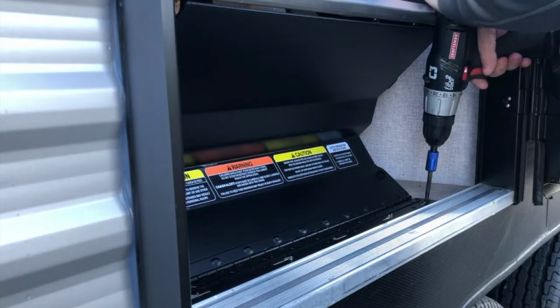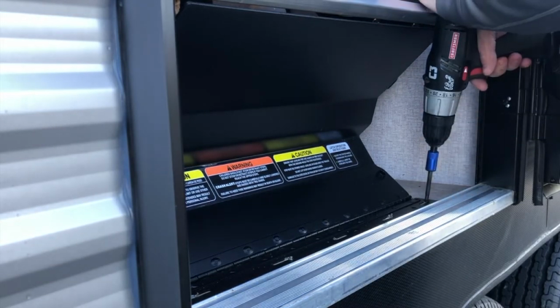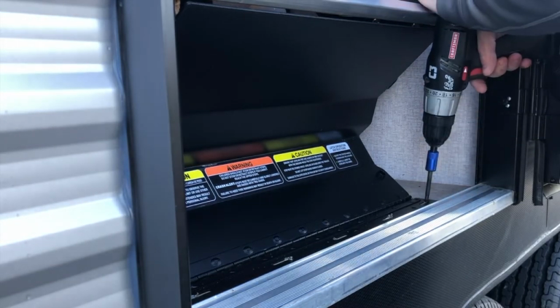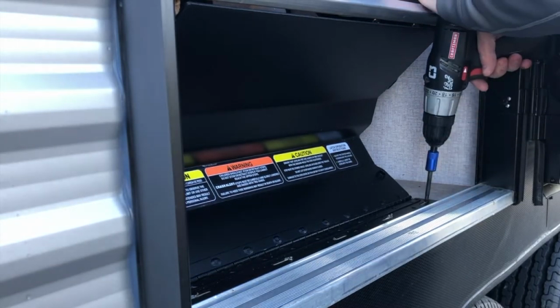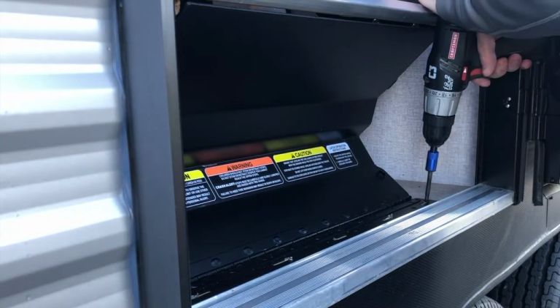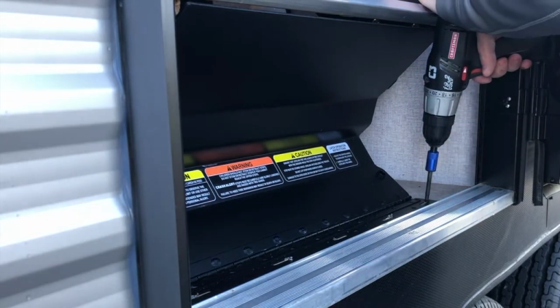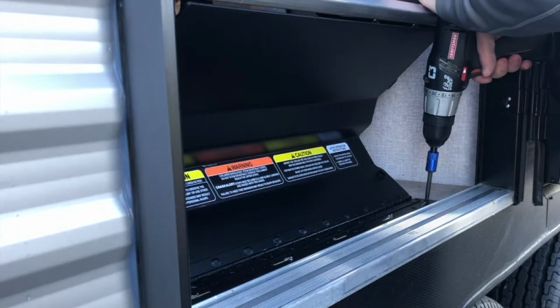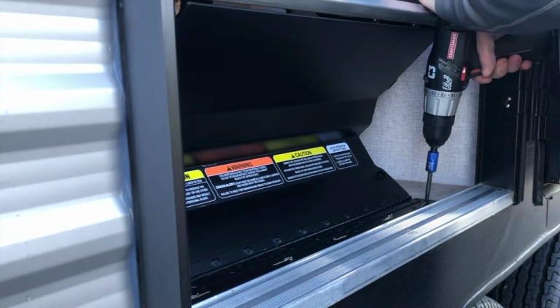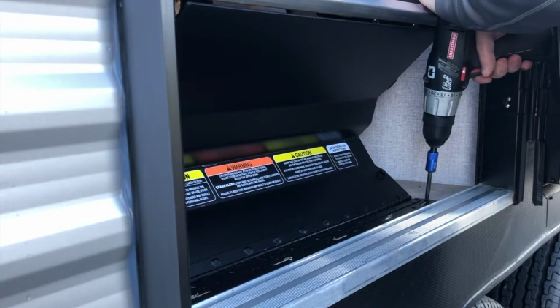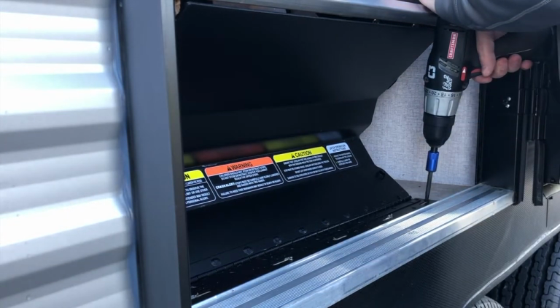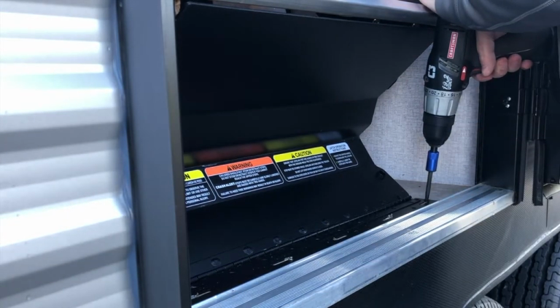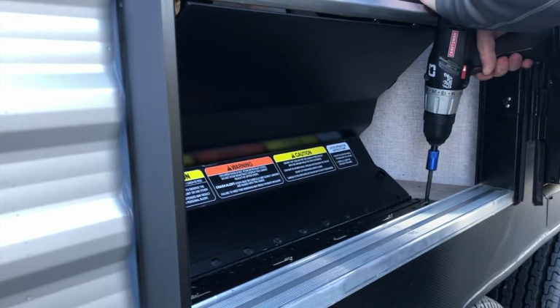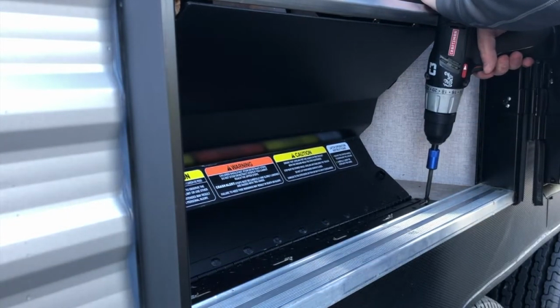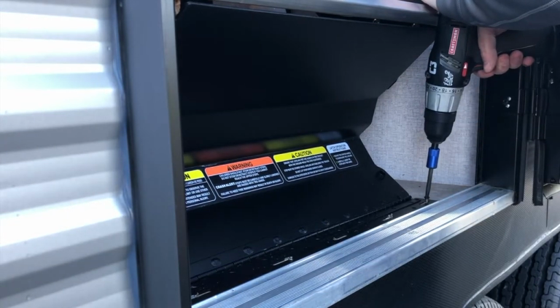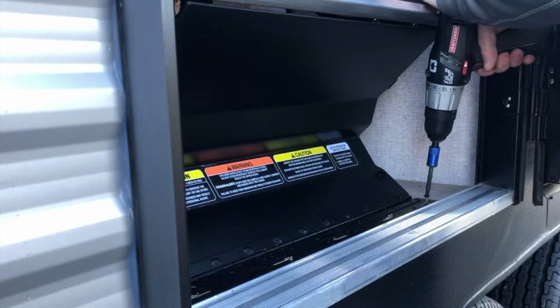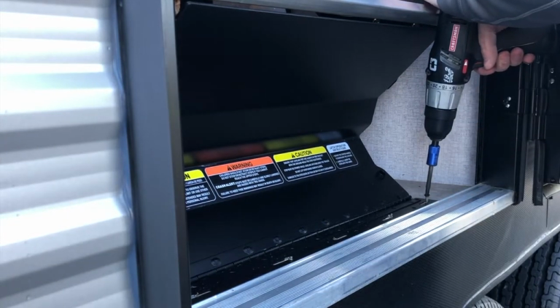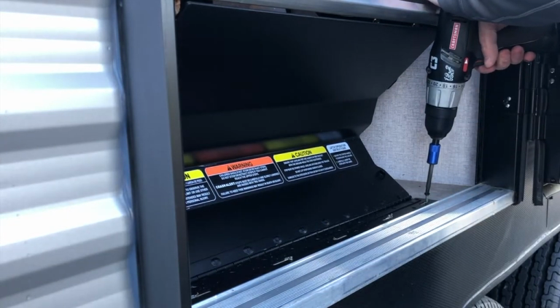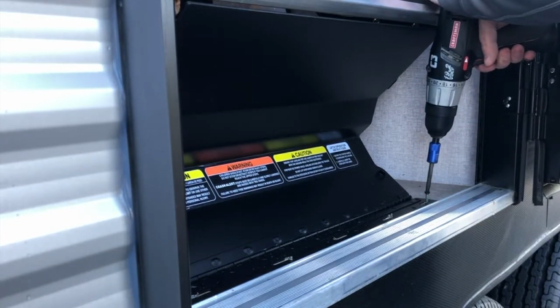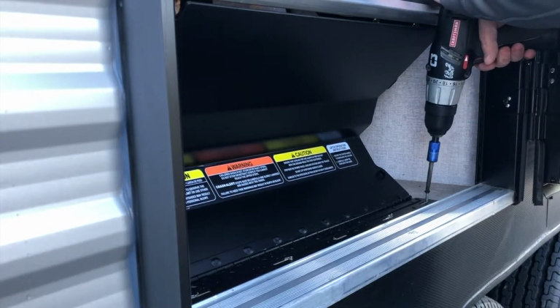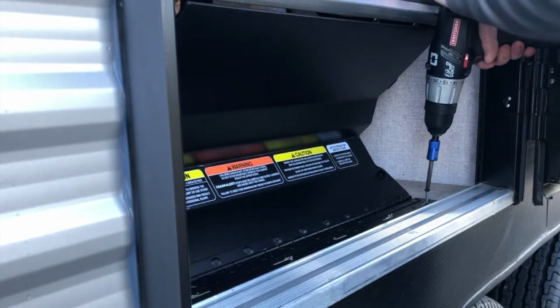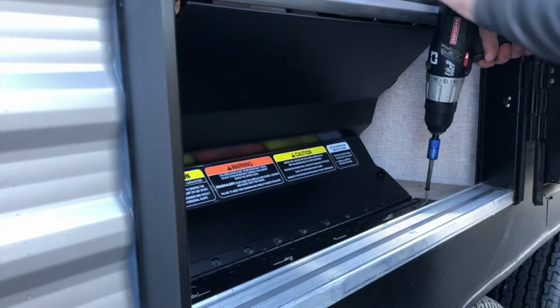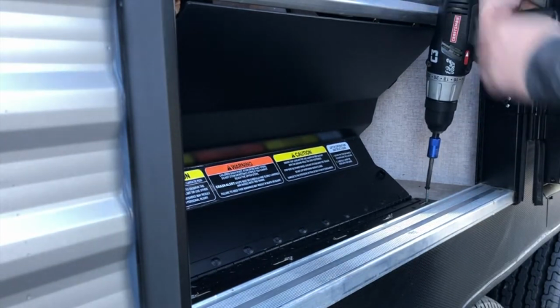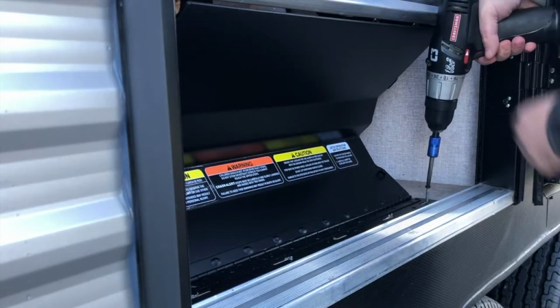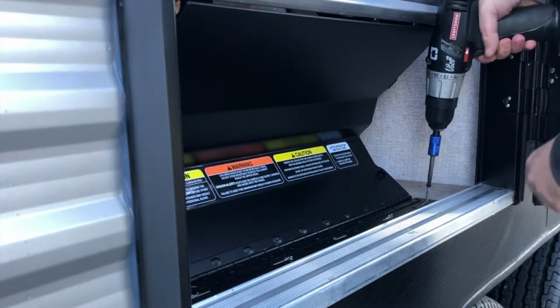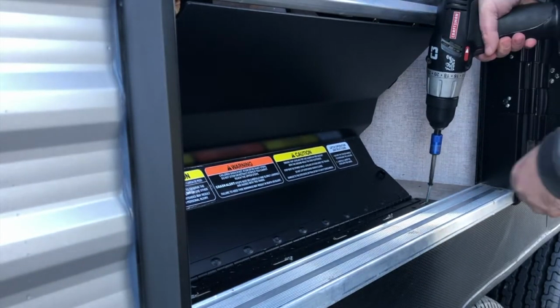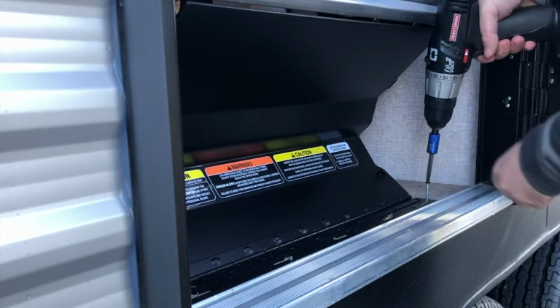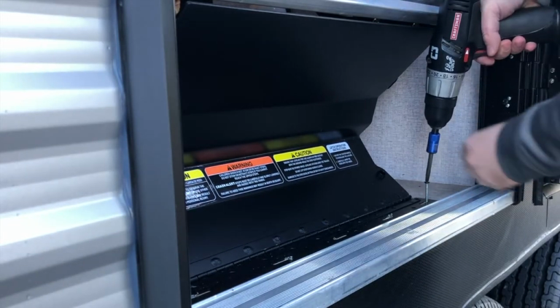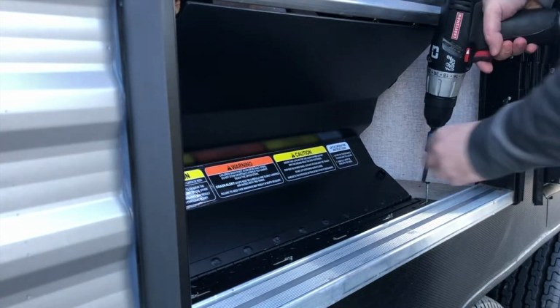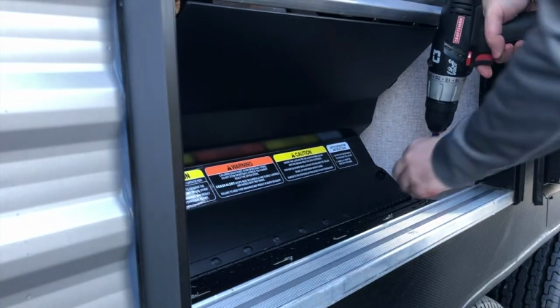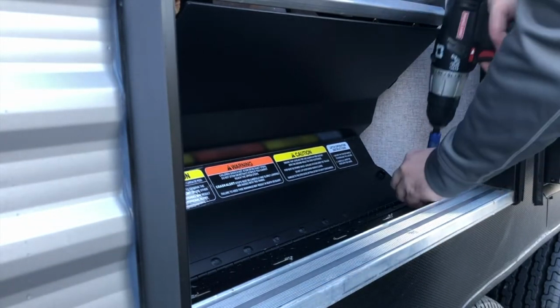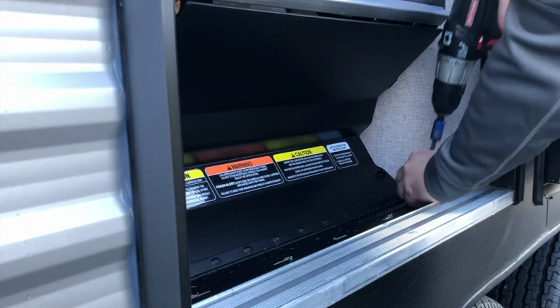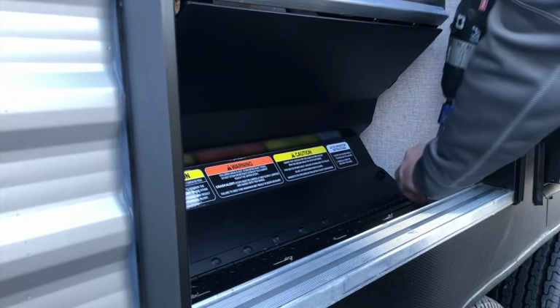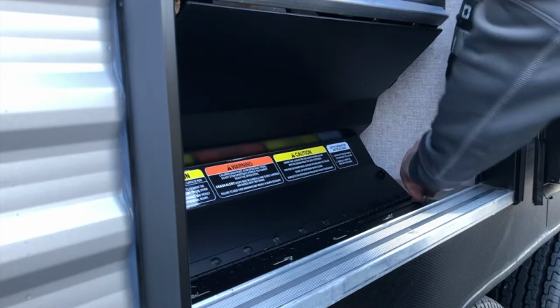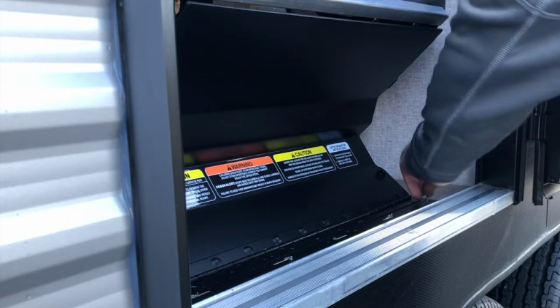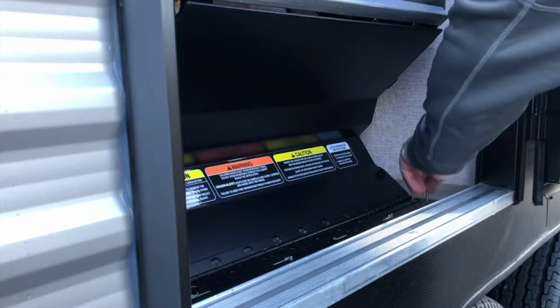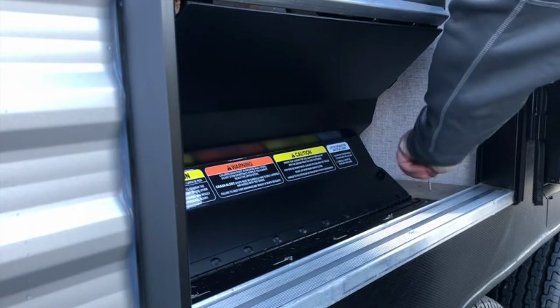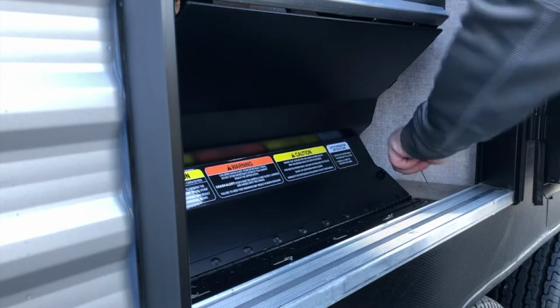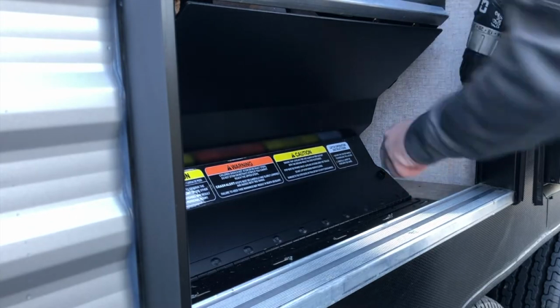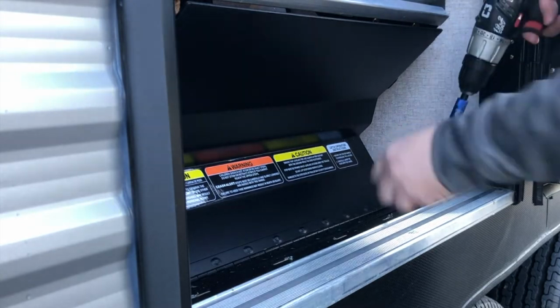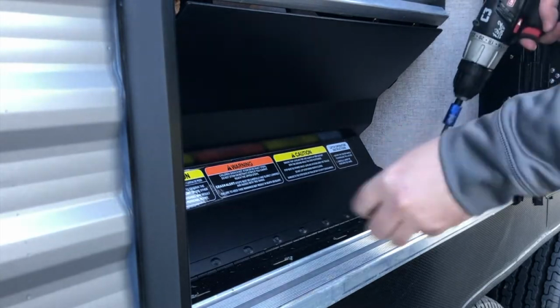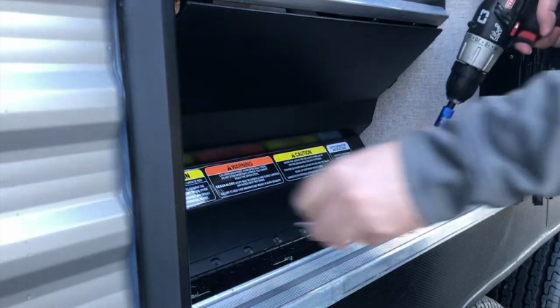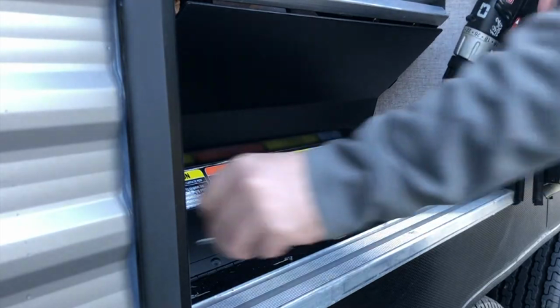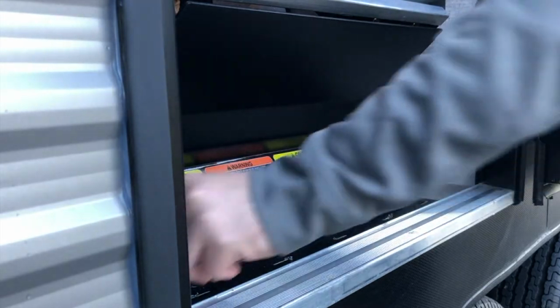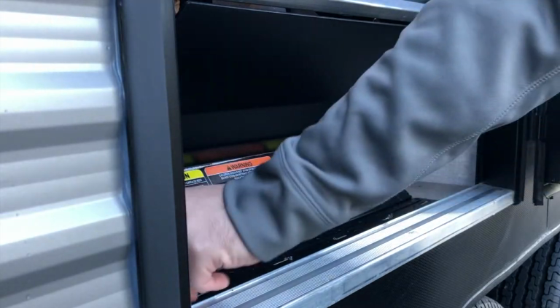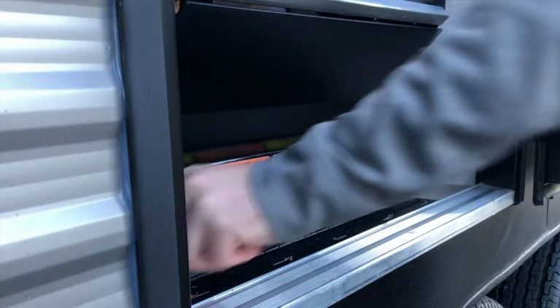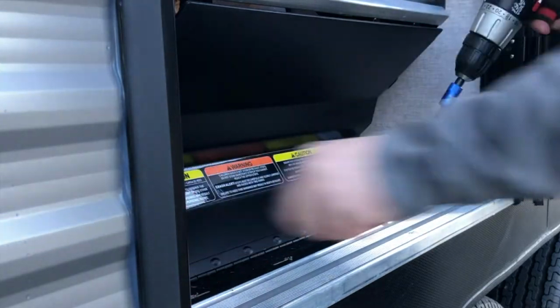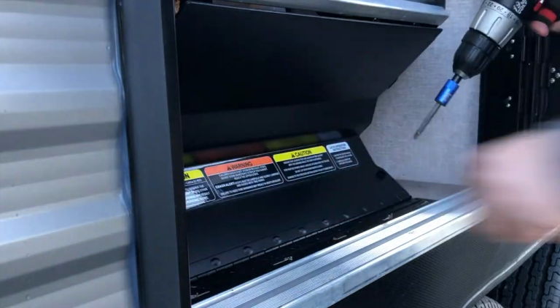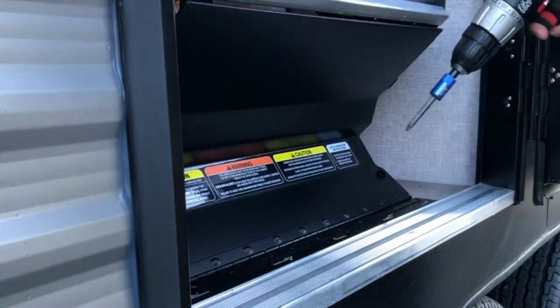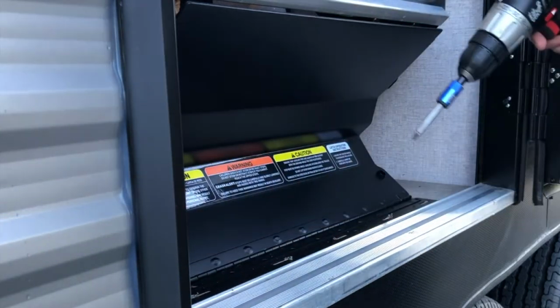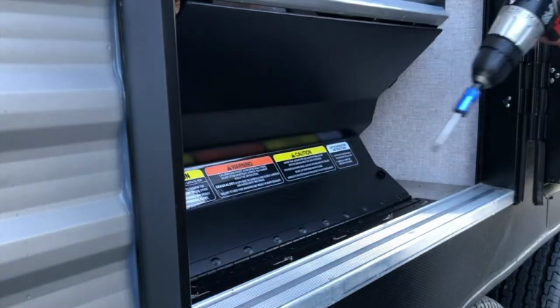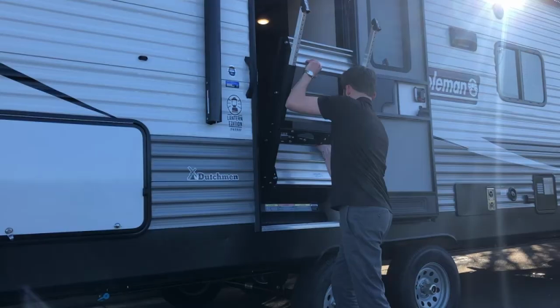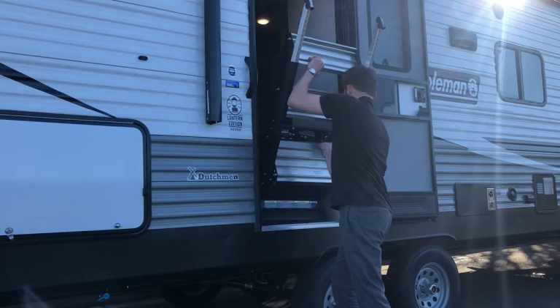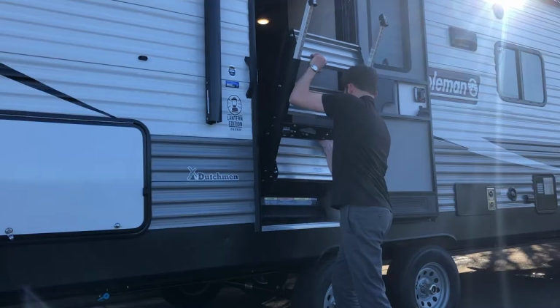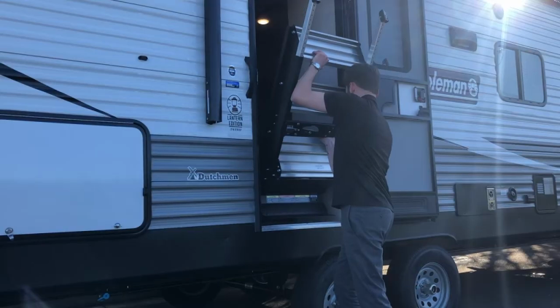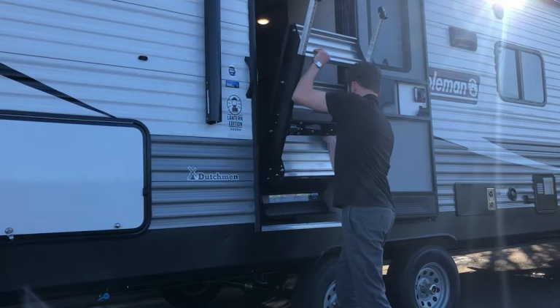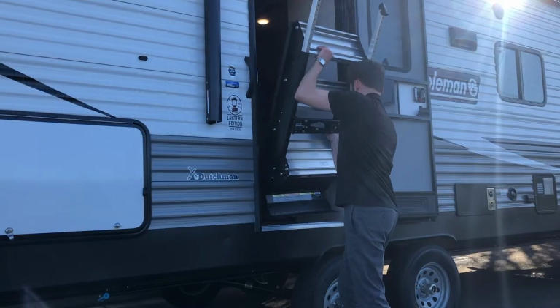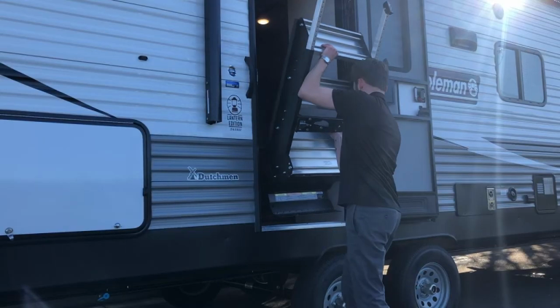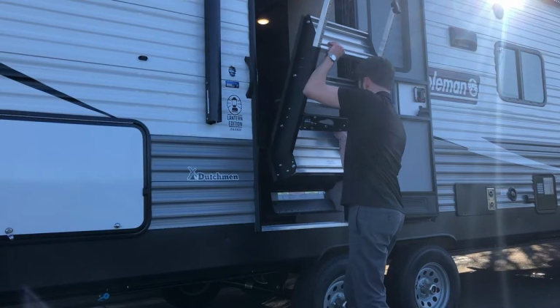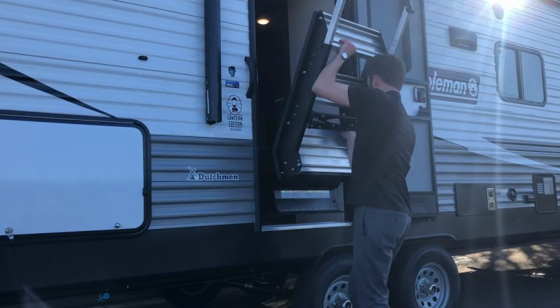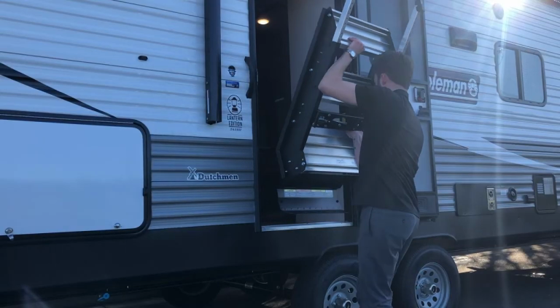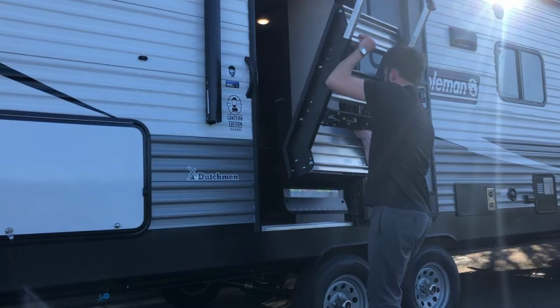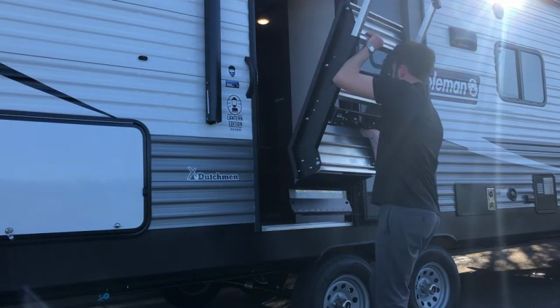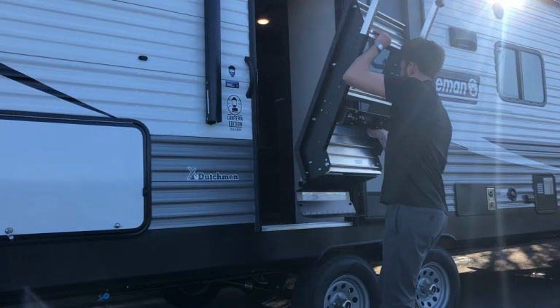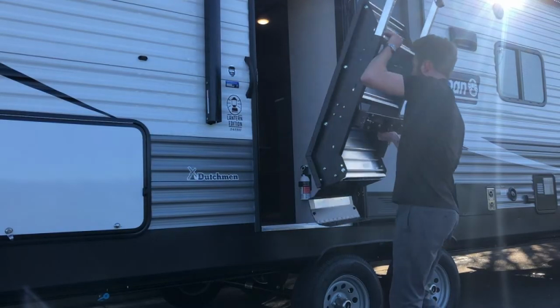You may have to remove the threshold kick molding and you may also have to modify your decorative trim. On this RV it wasn't necessary.